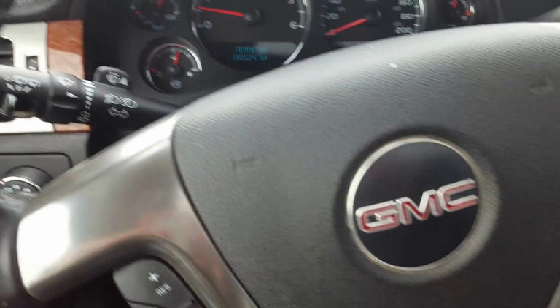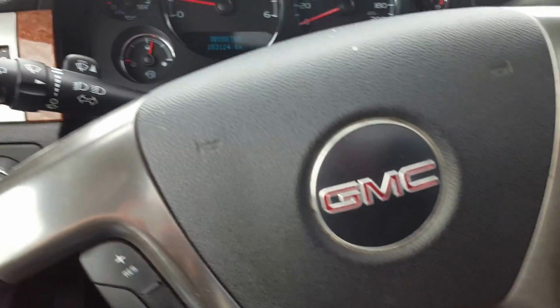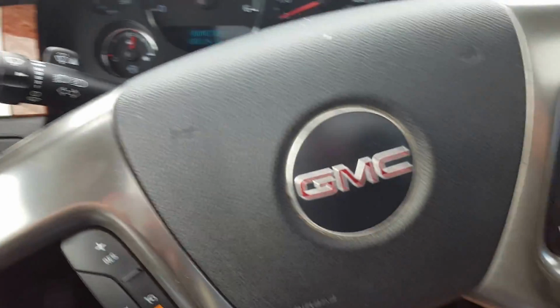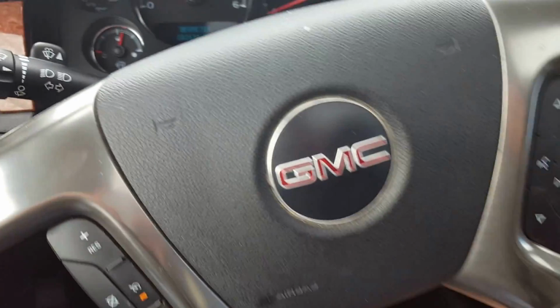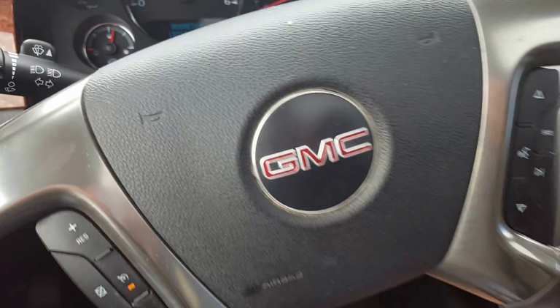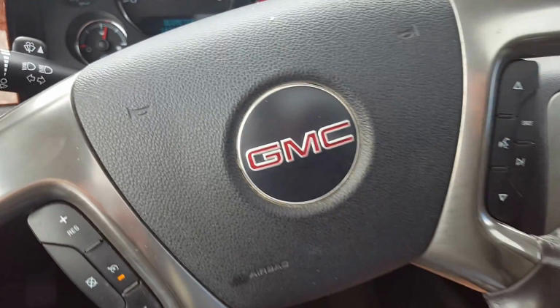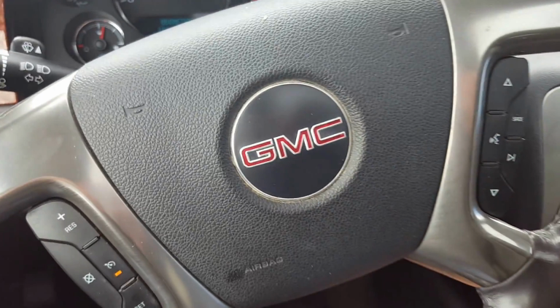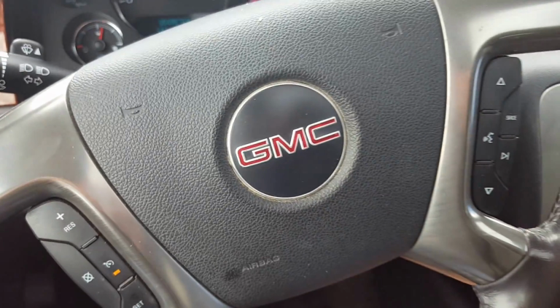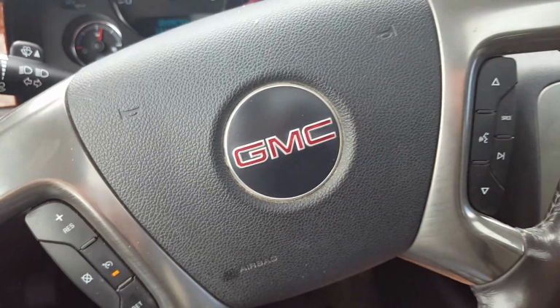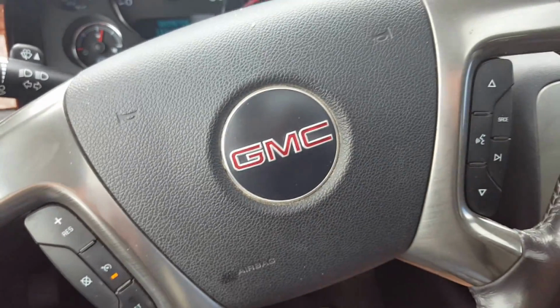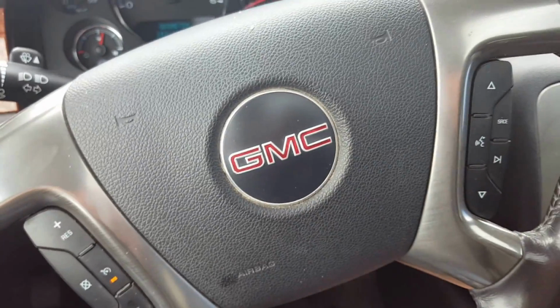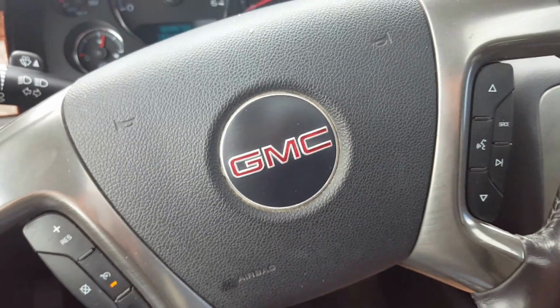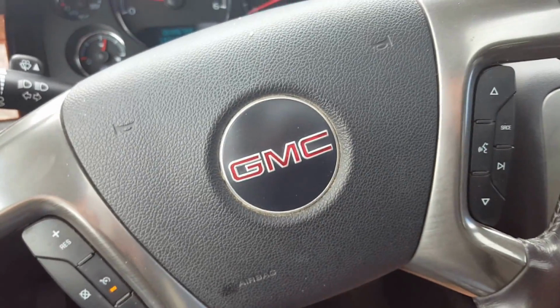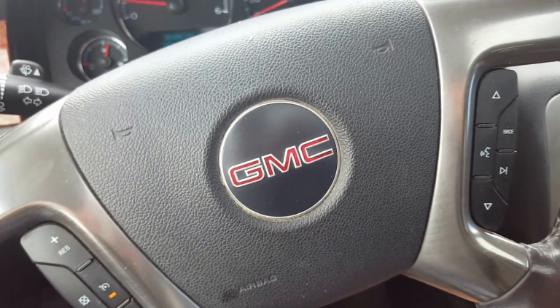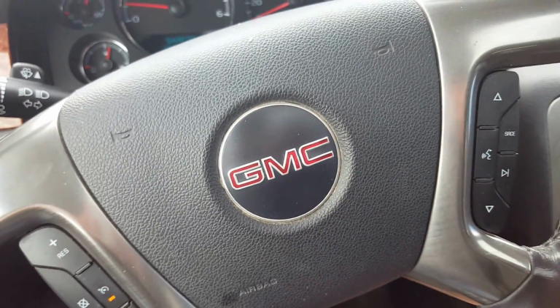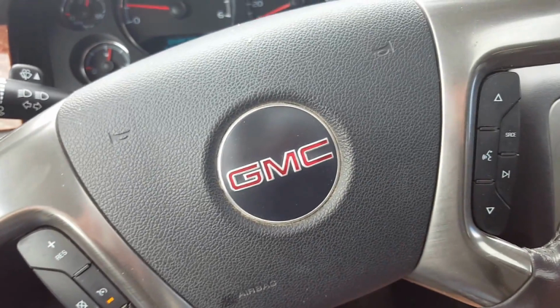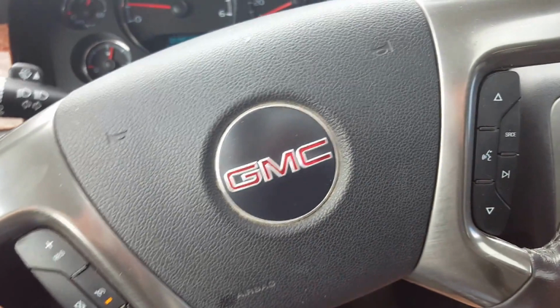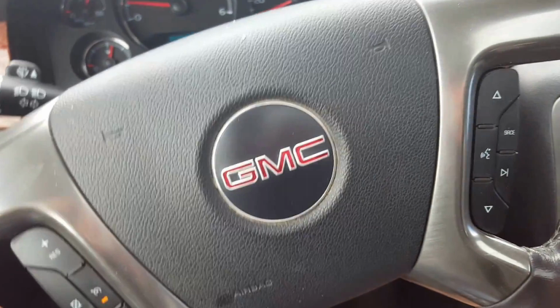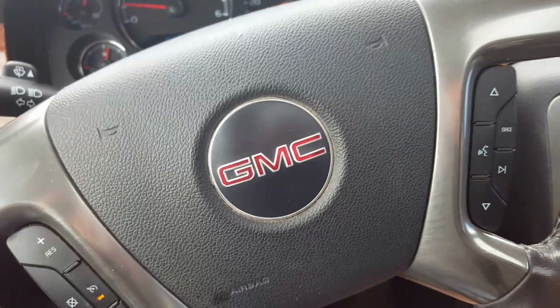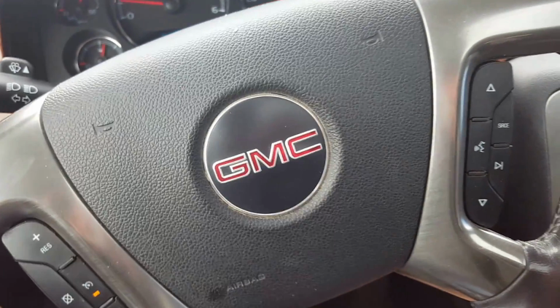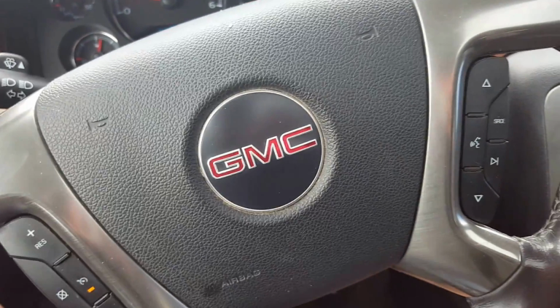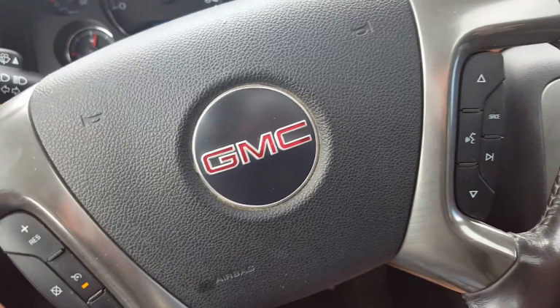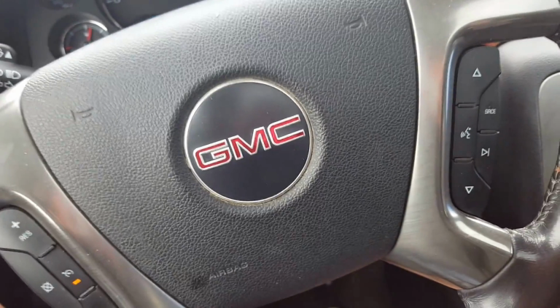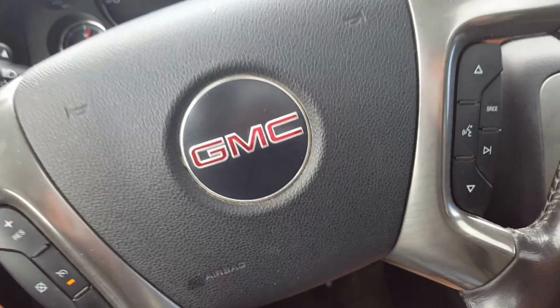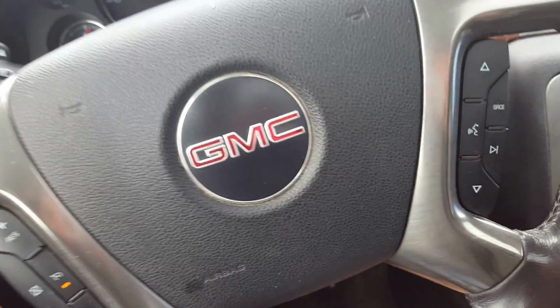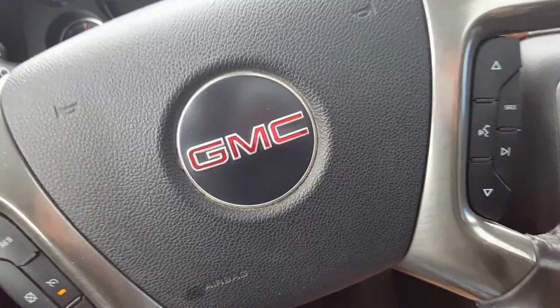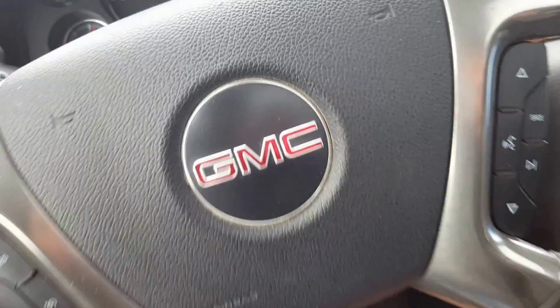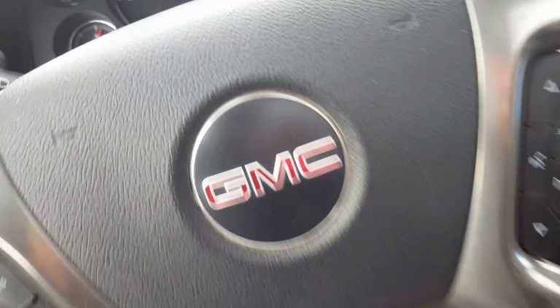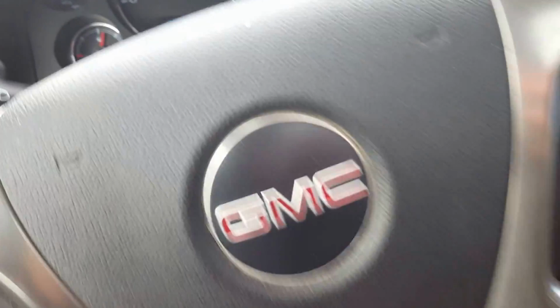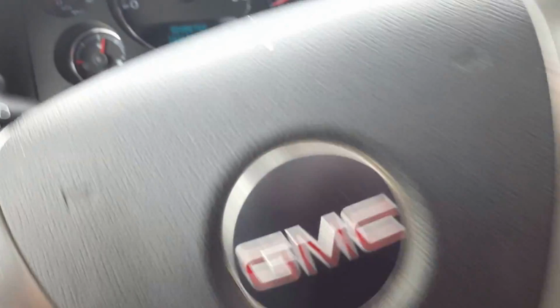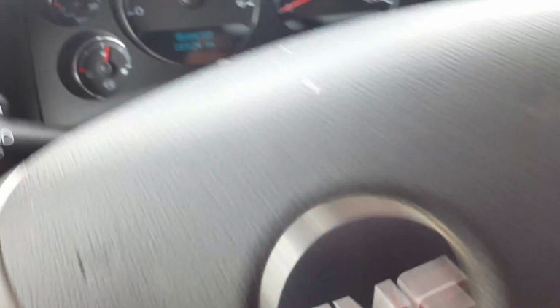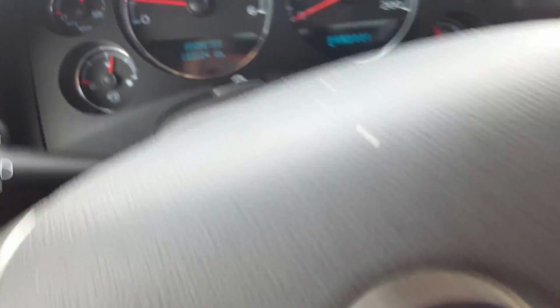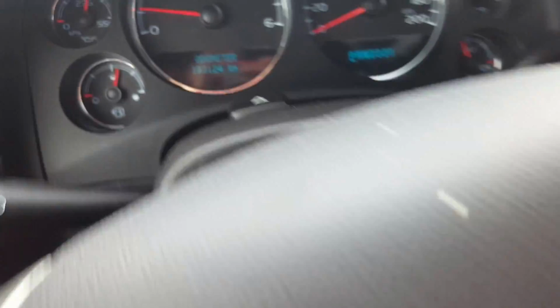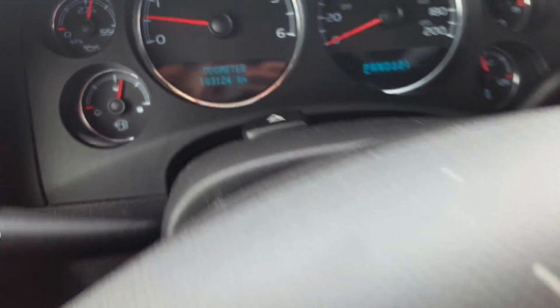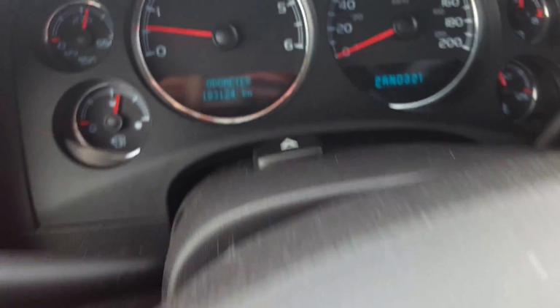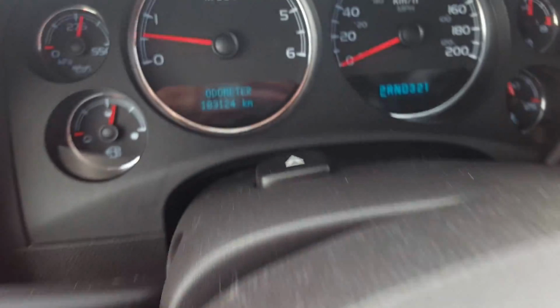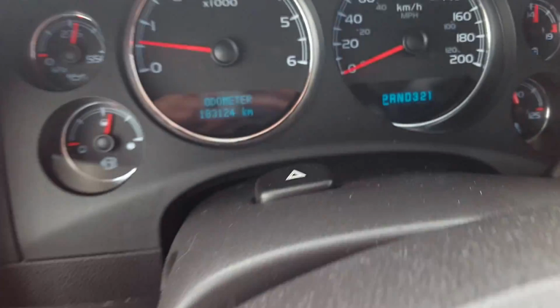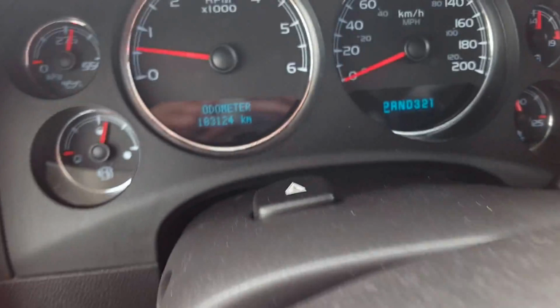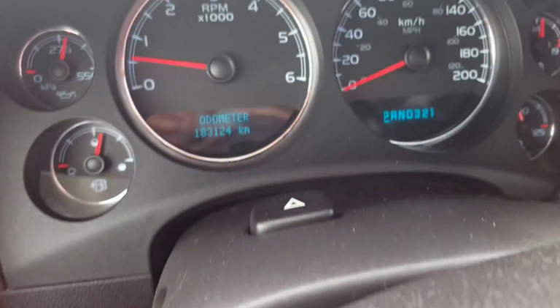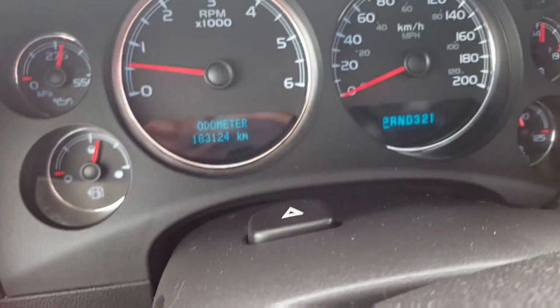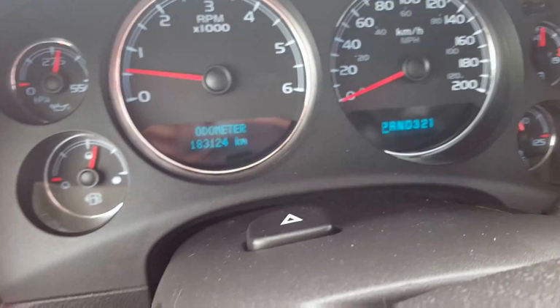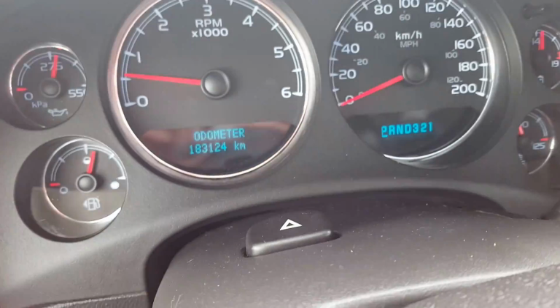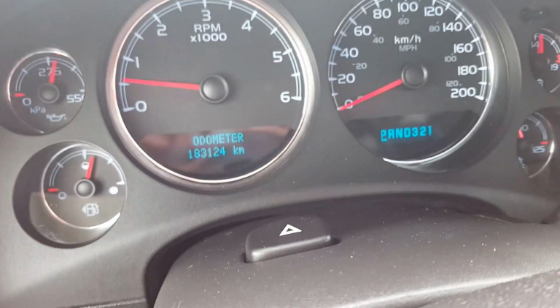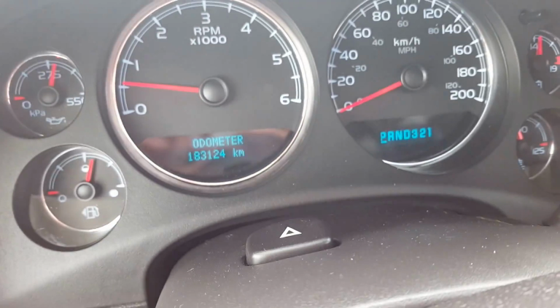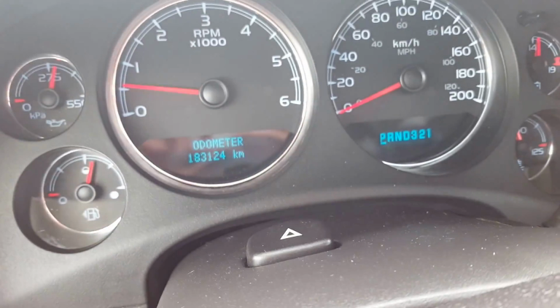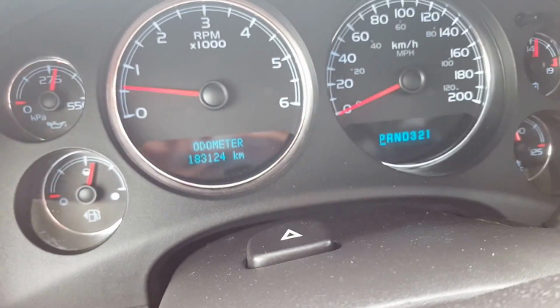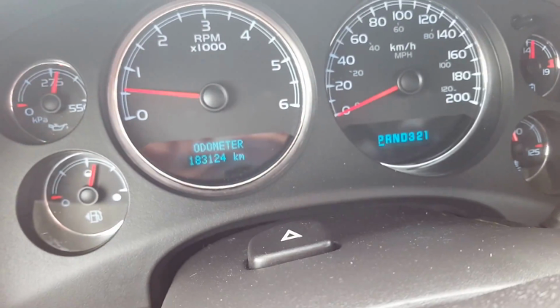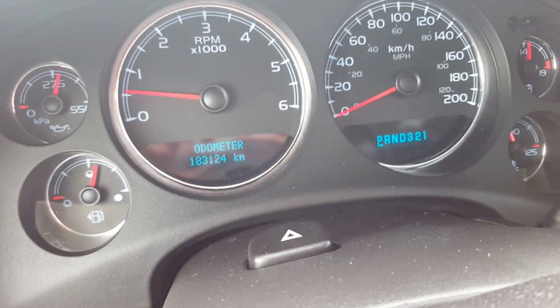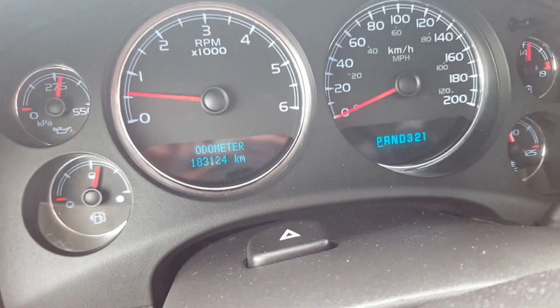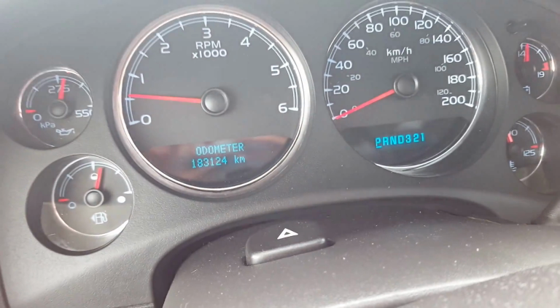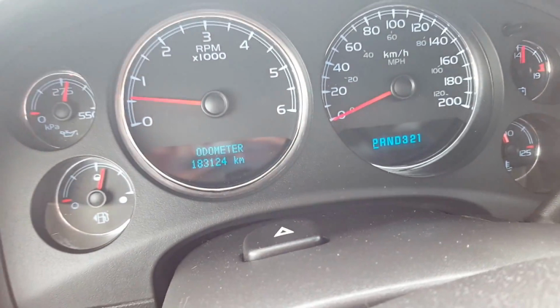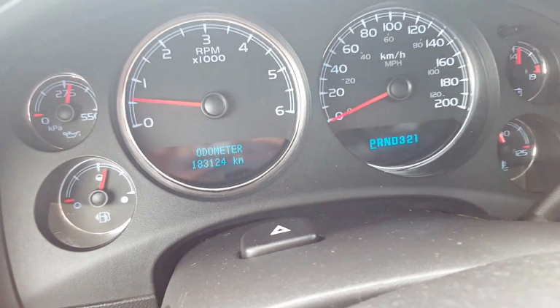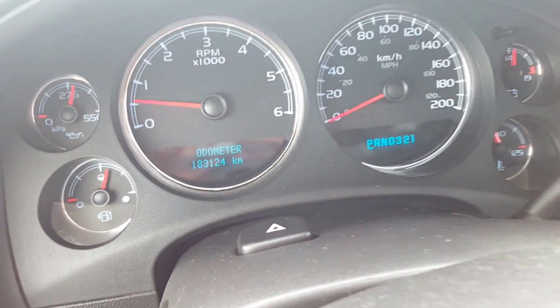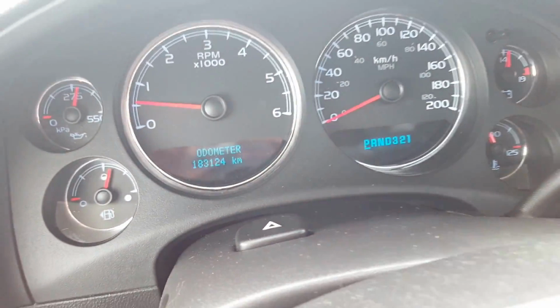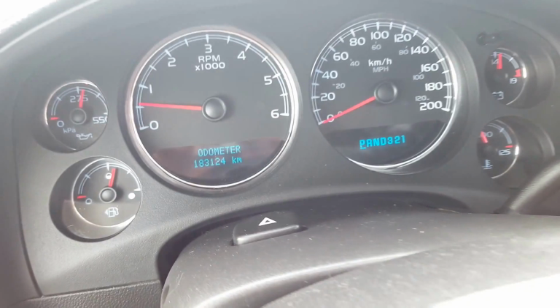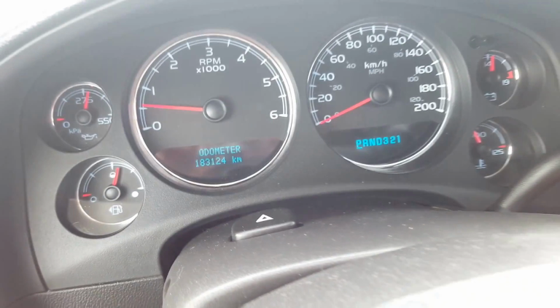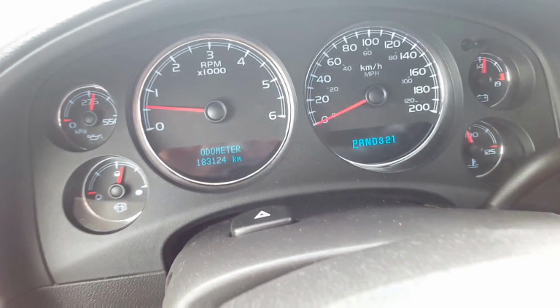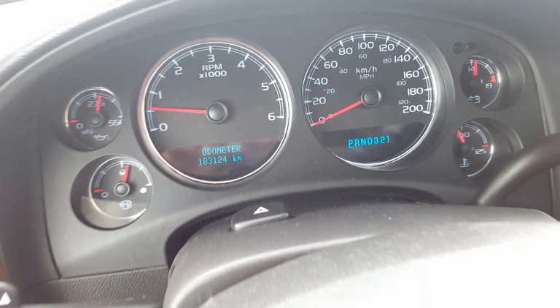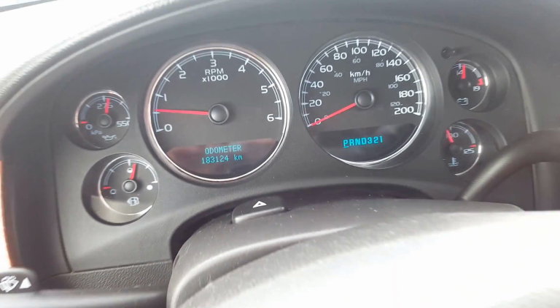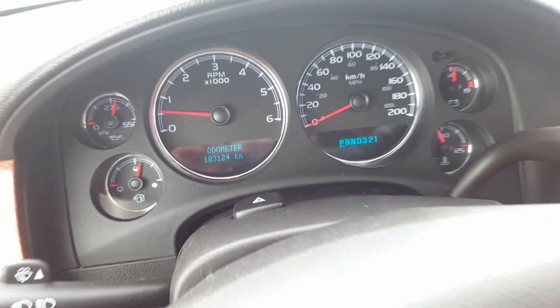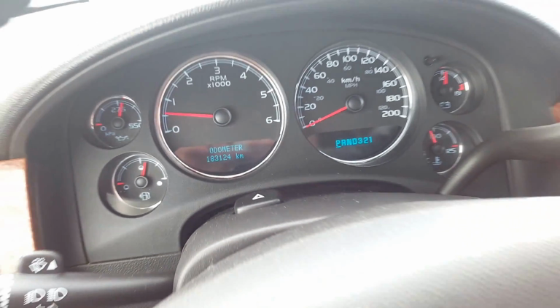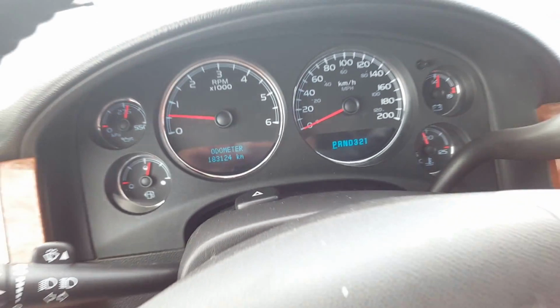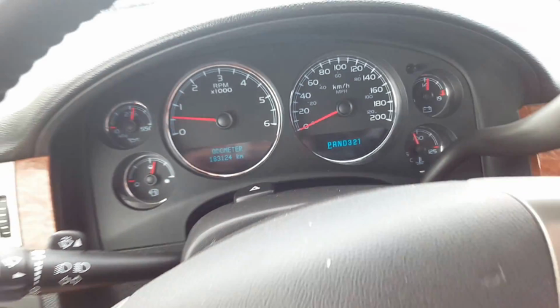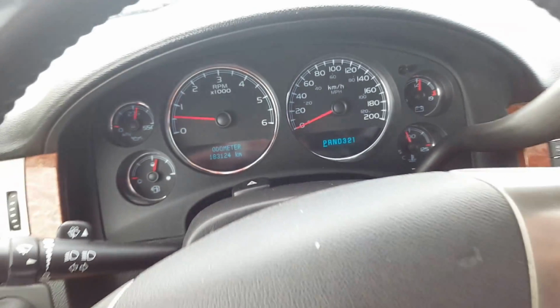We have steering wheel controls, cruise control, volume and audio controls, and hands-free communication. There's the odometer sitting at 183,120.